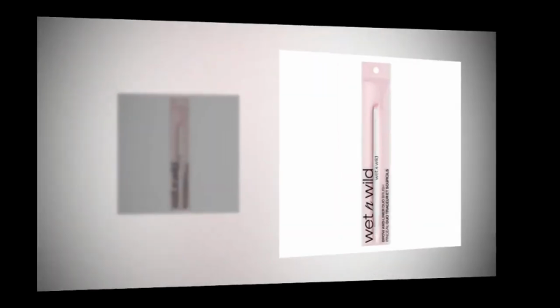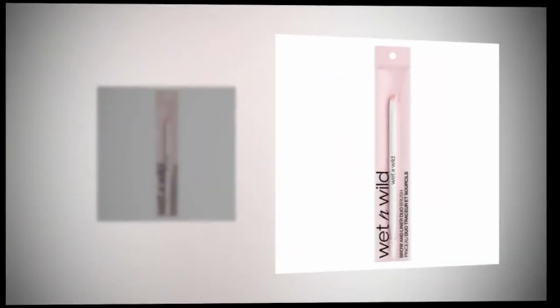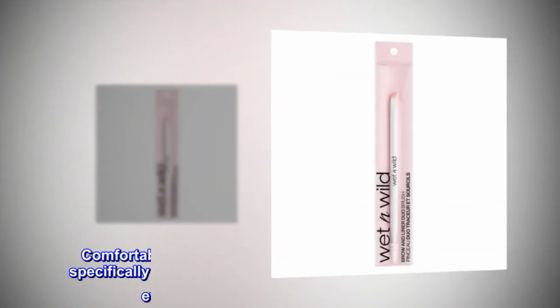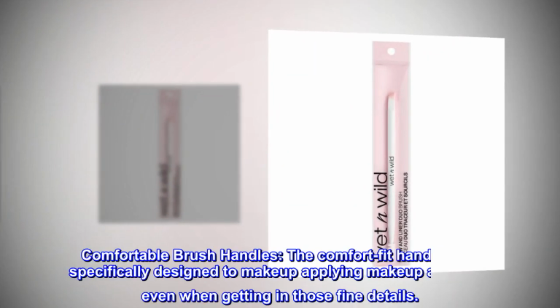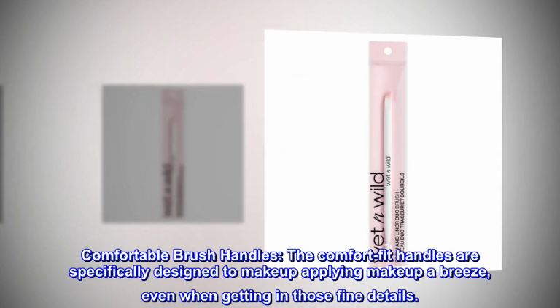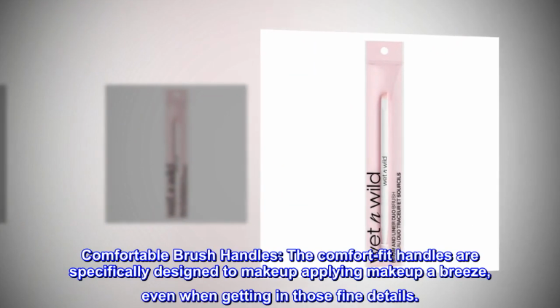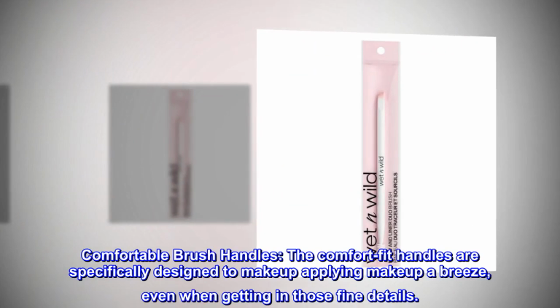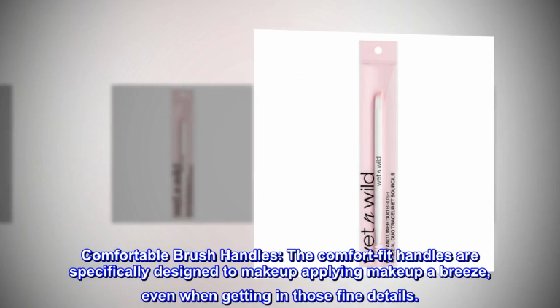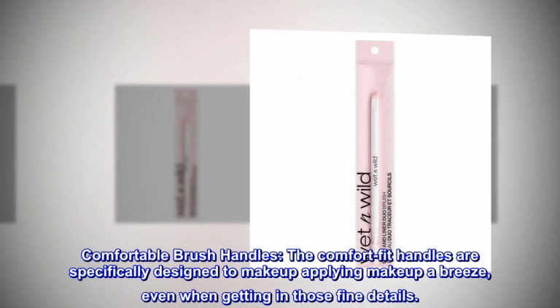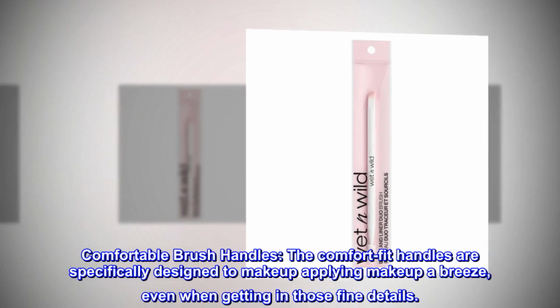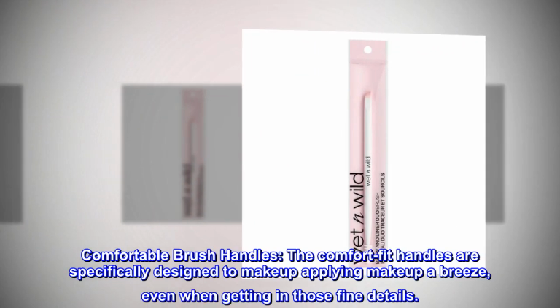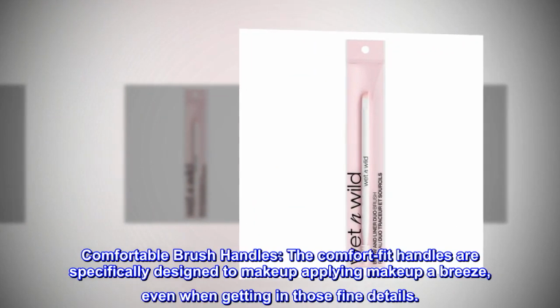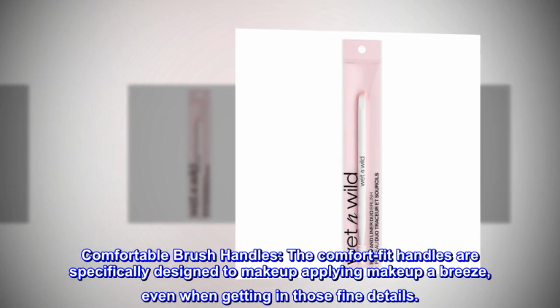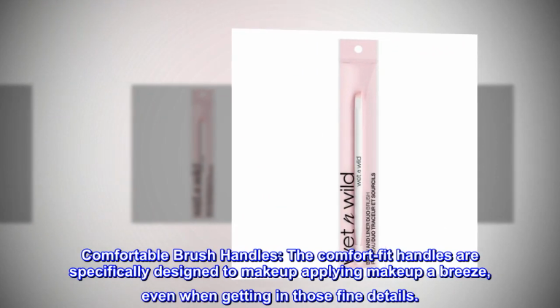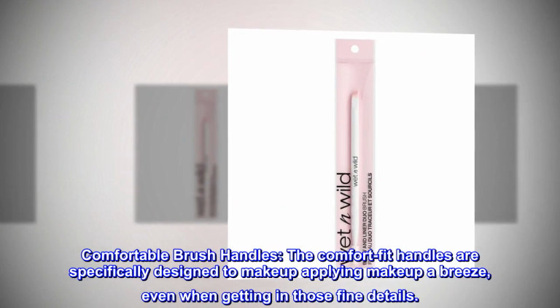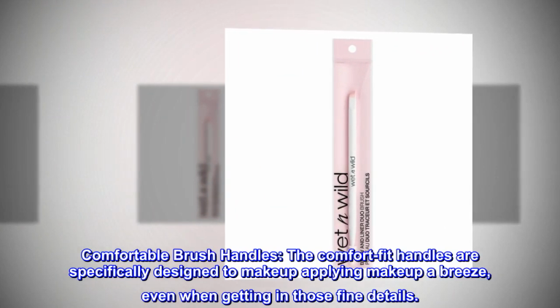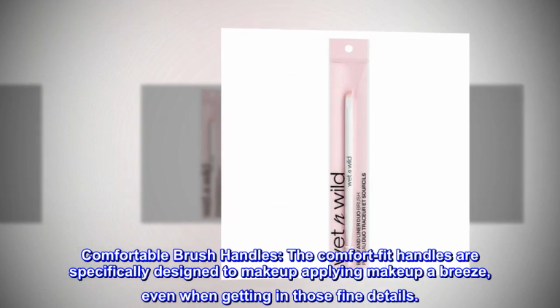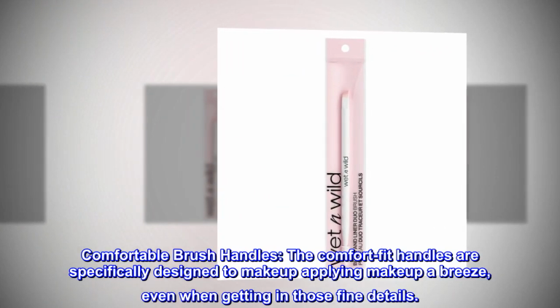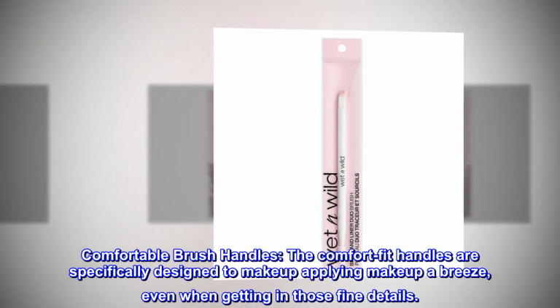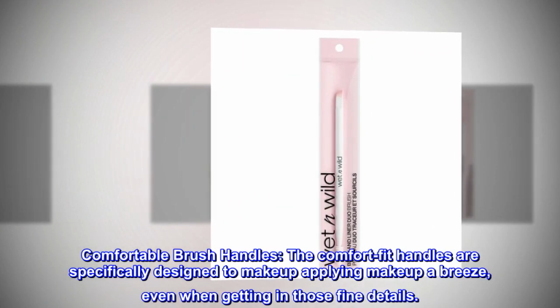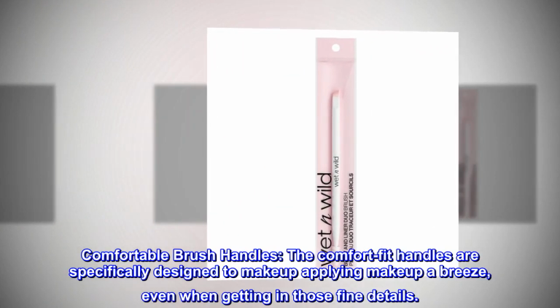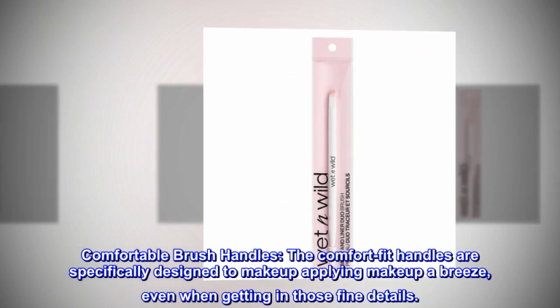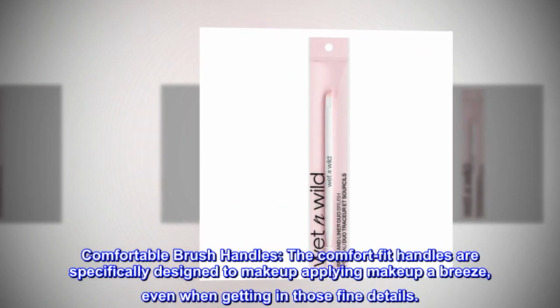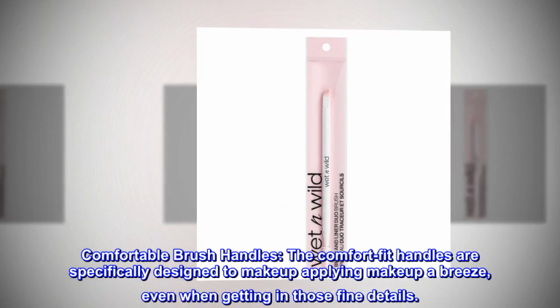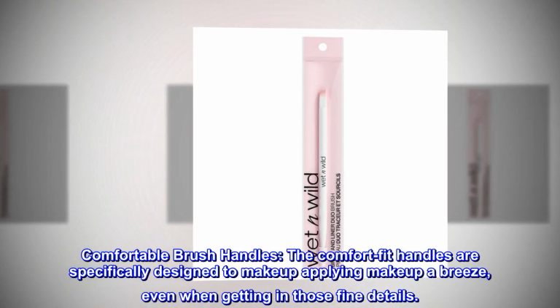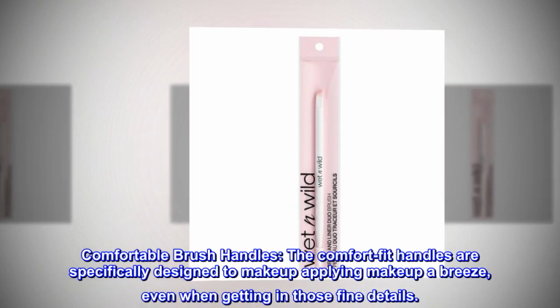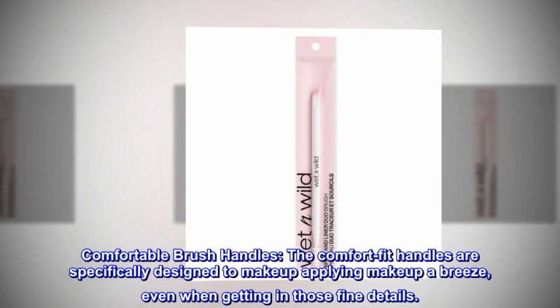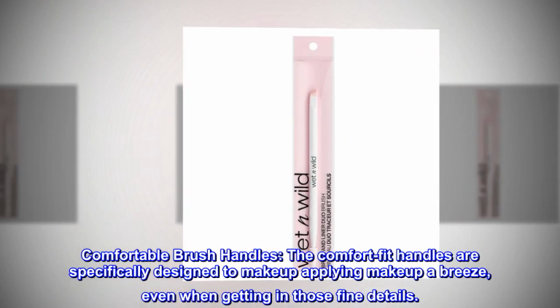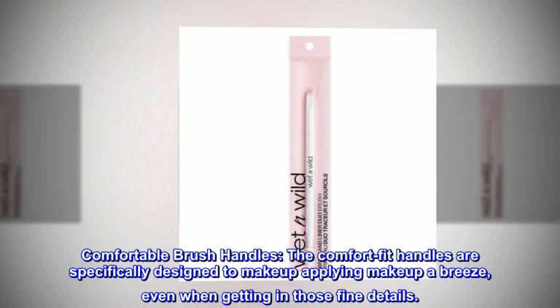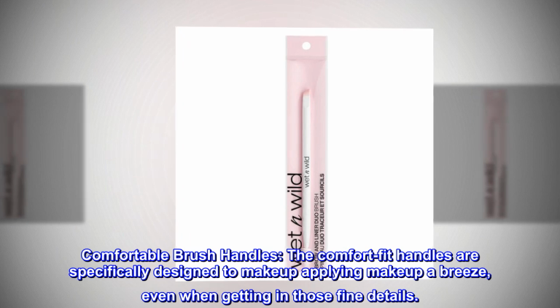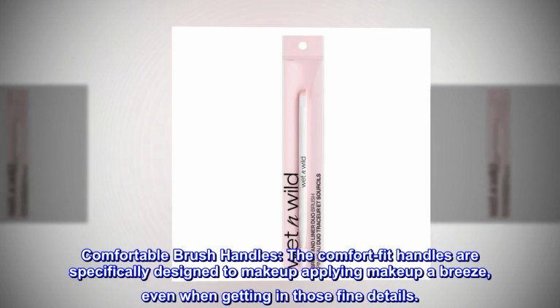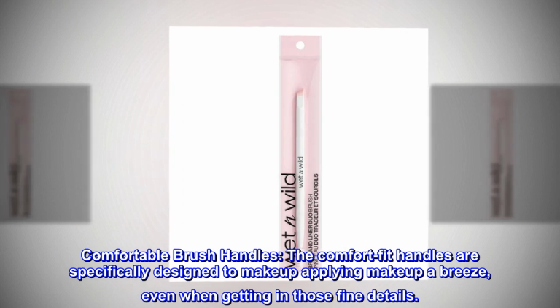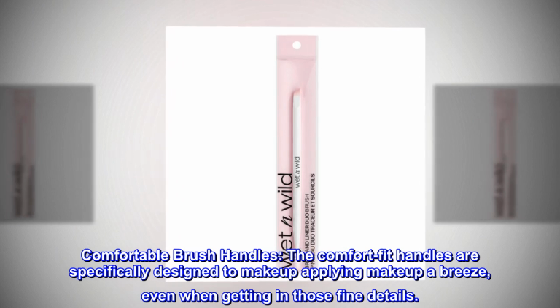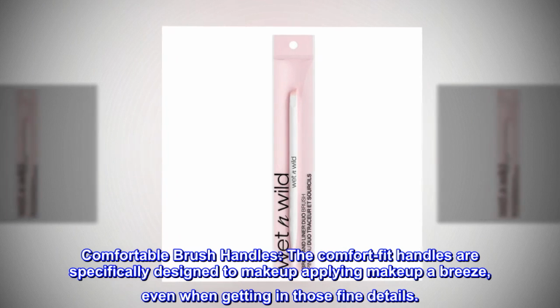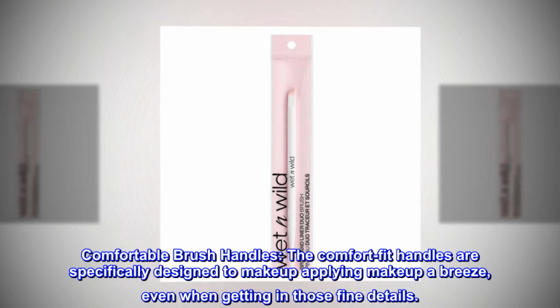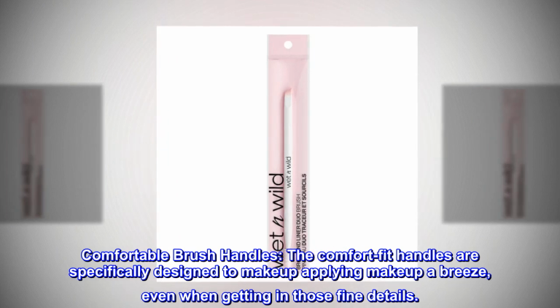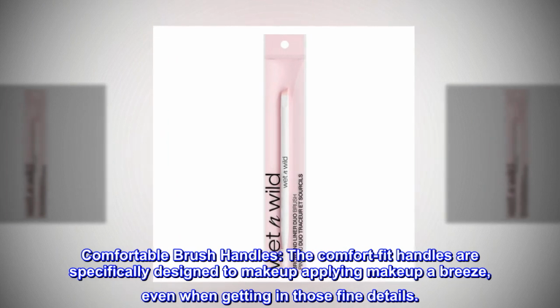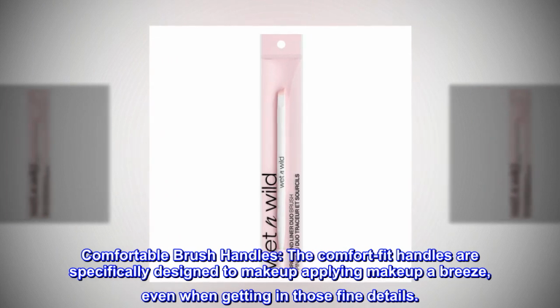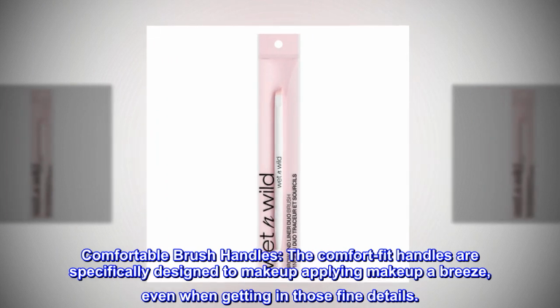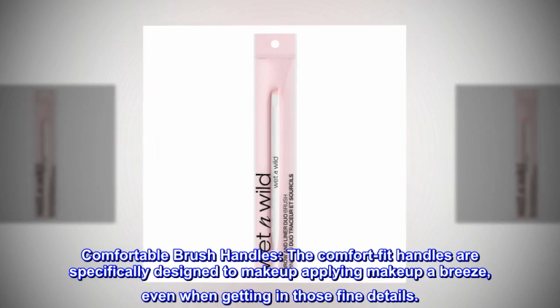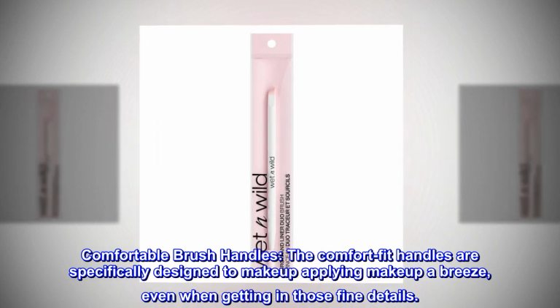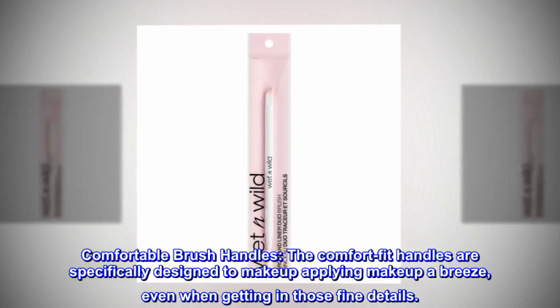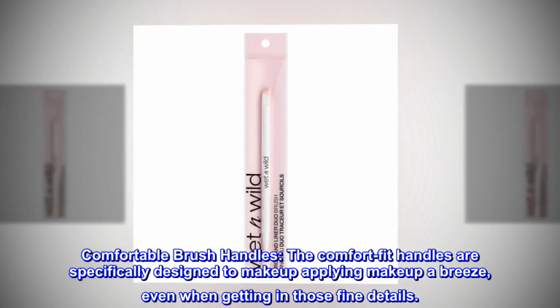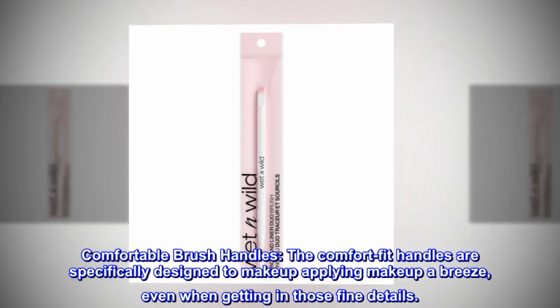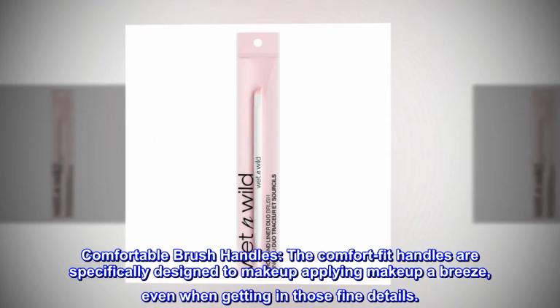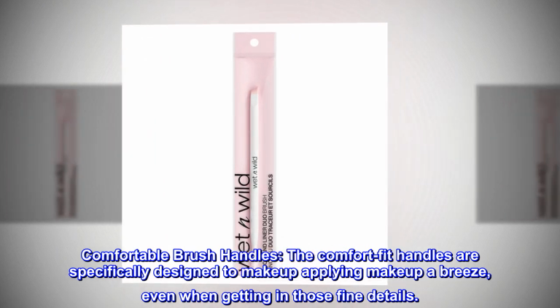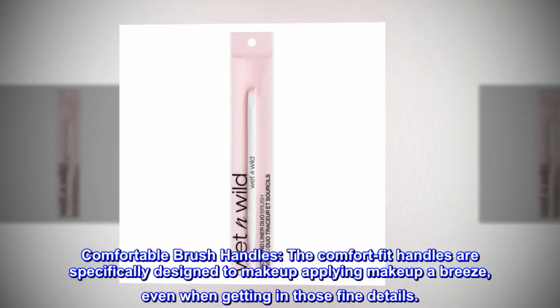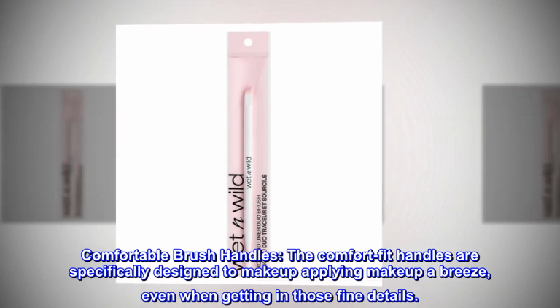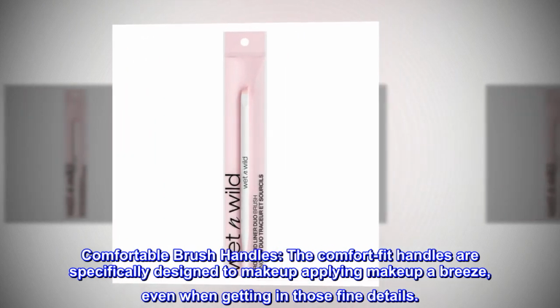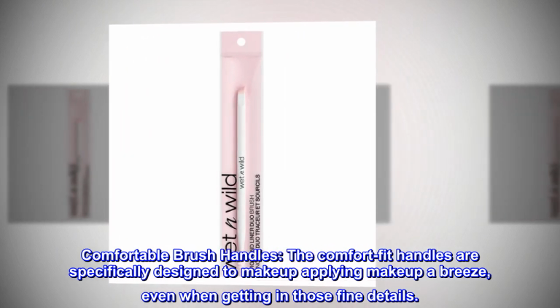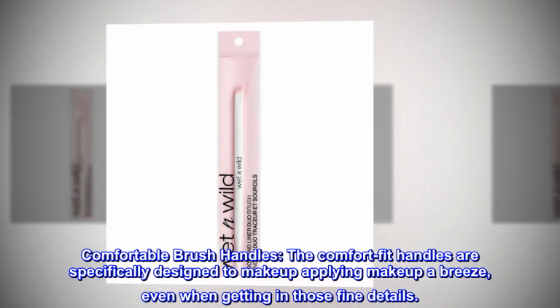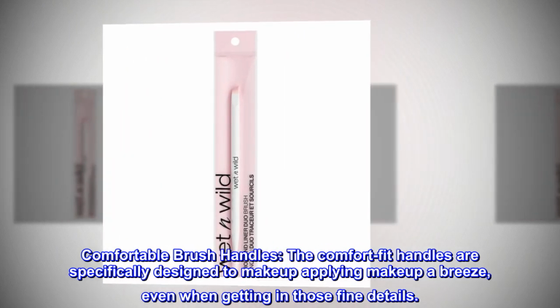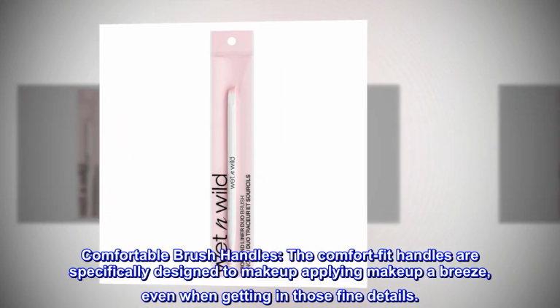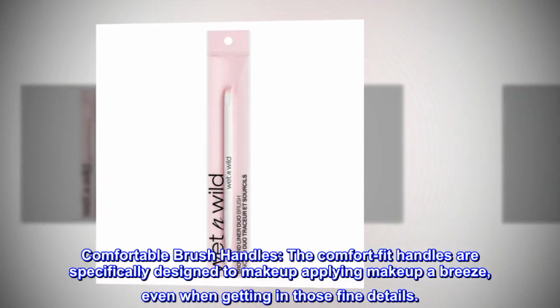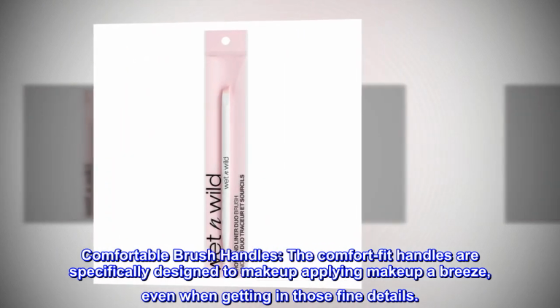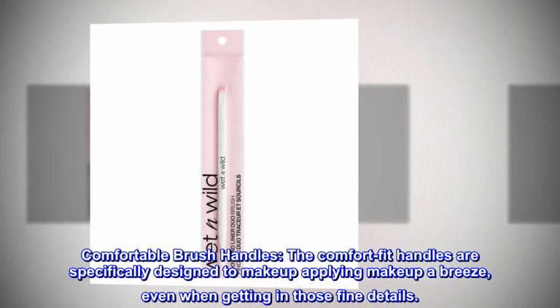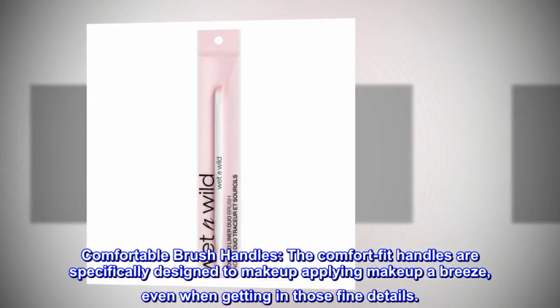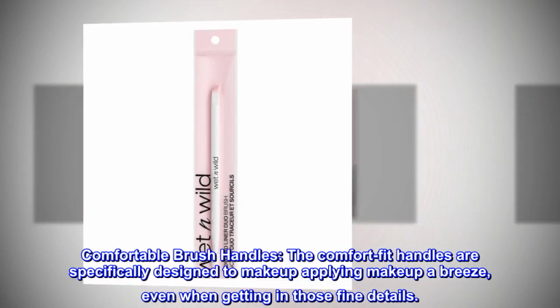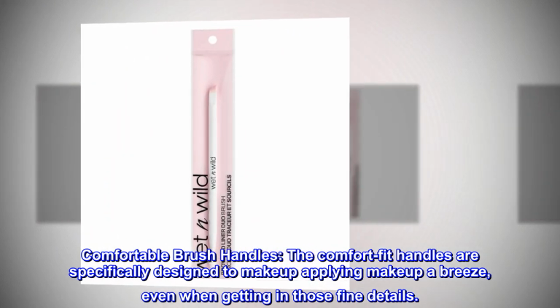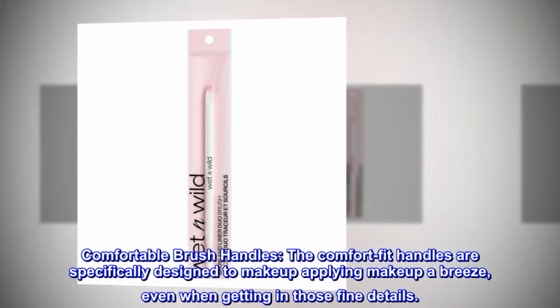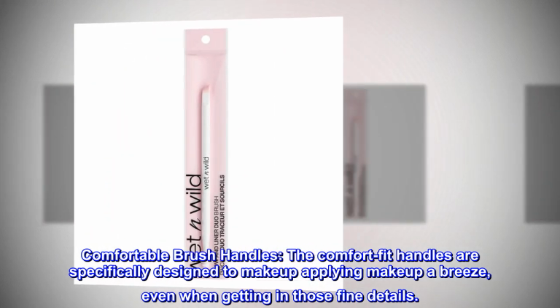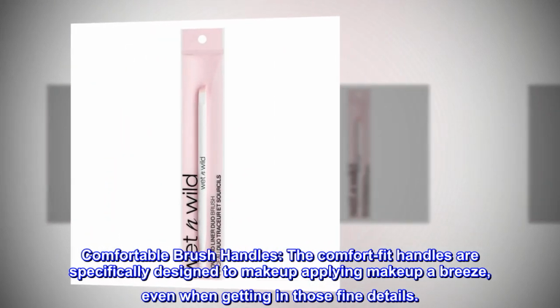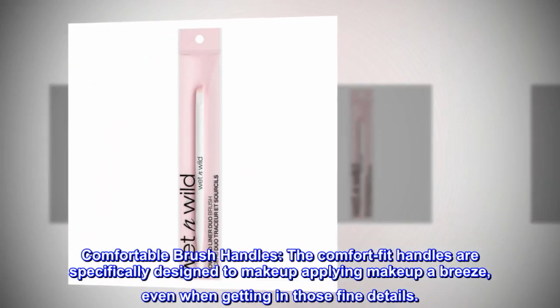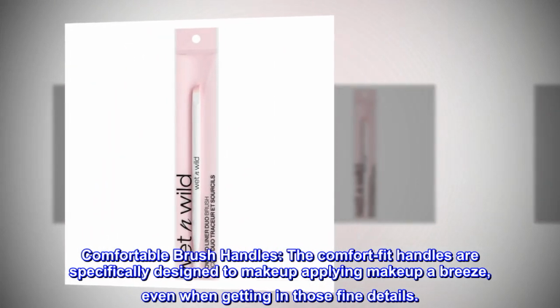Comfortable Brush Handles. The Comfort Fit Handles are specifically designed to make applying makeup a breeze, even when getting in those fine details.